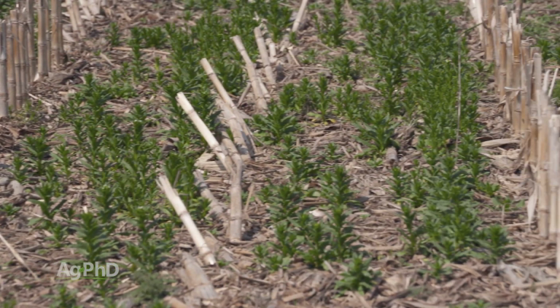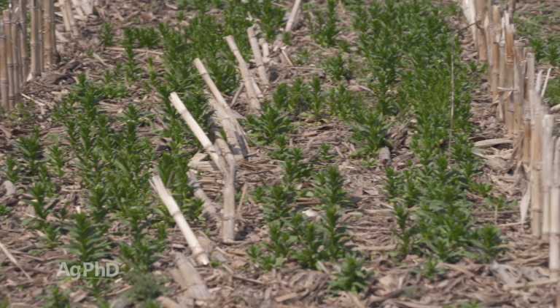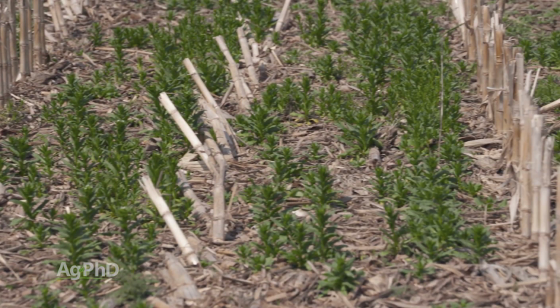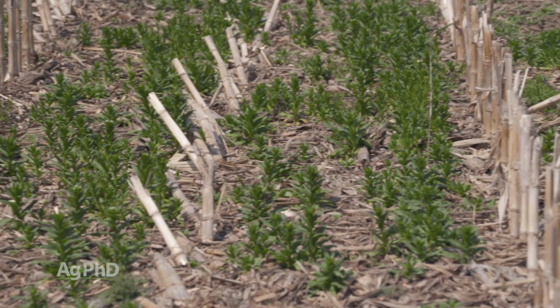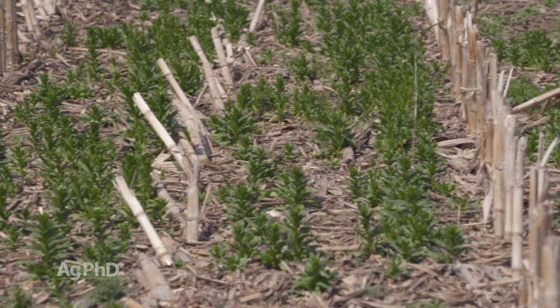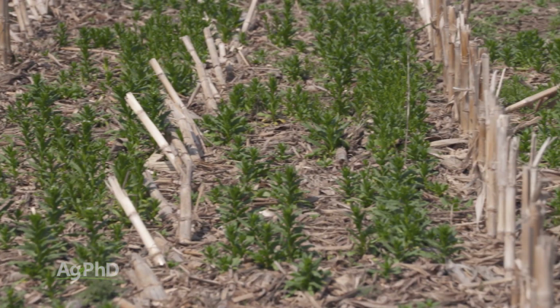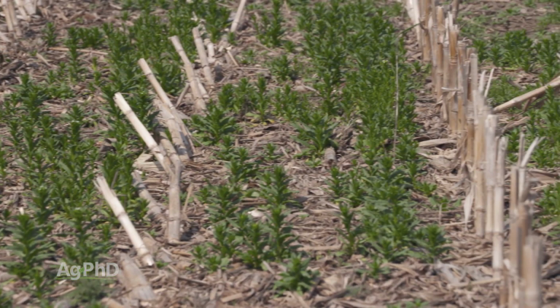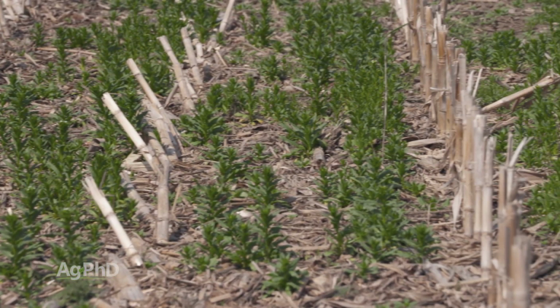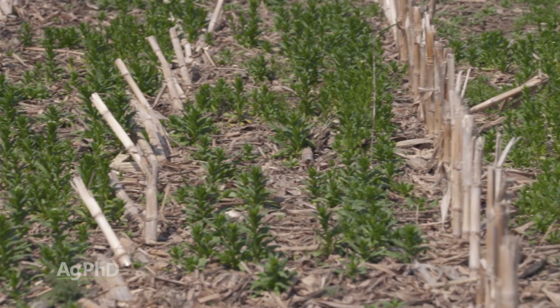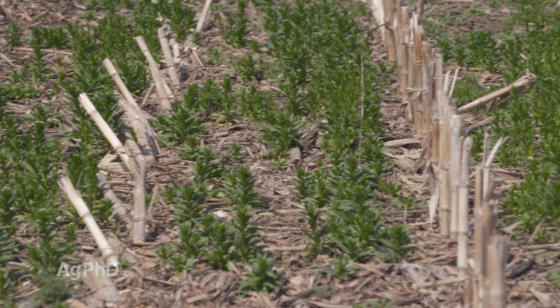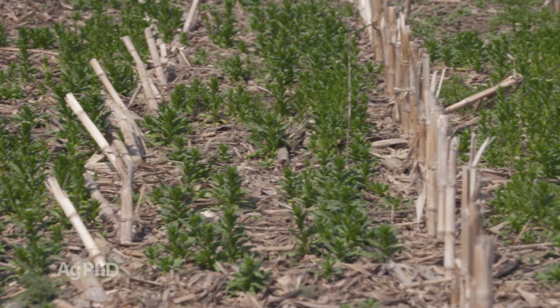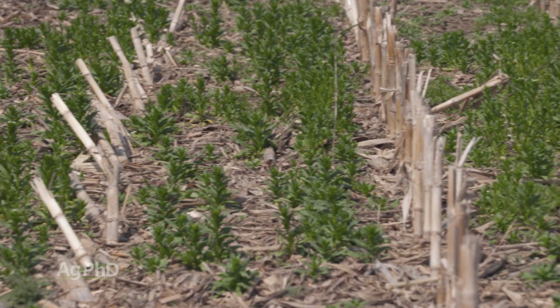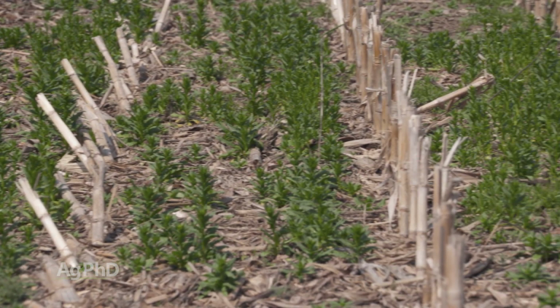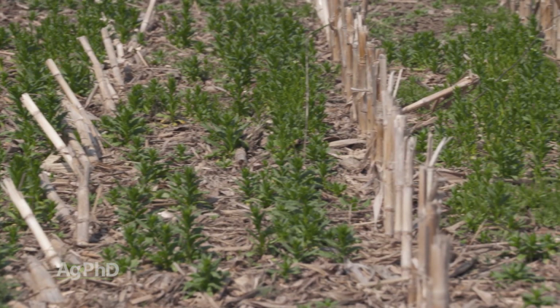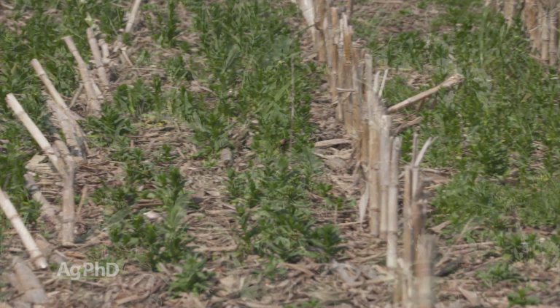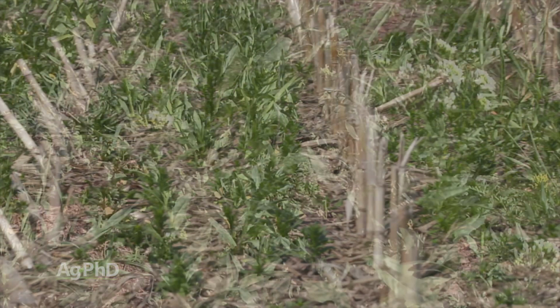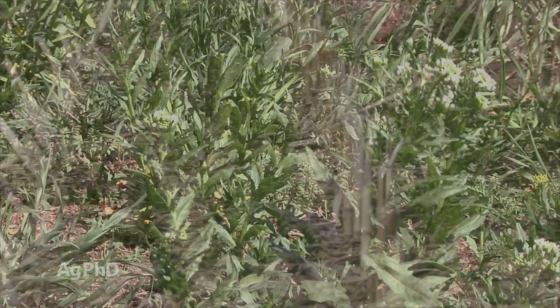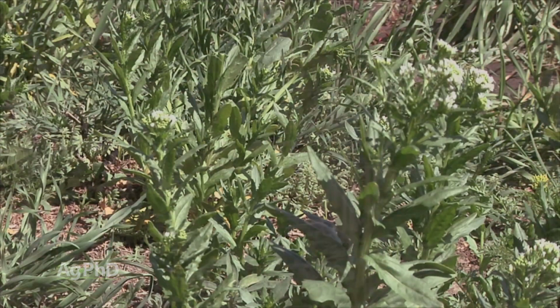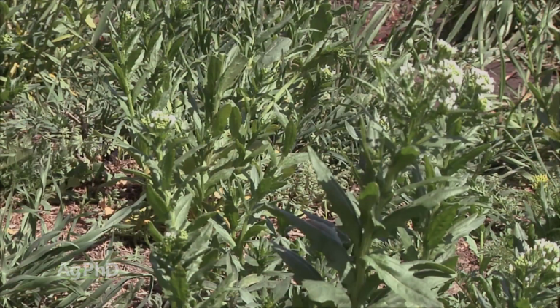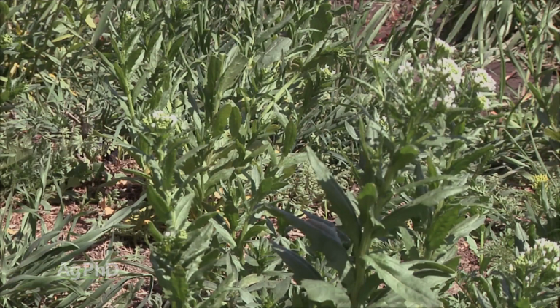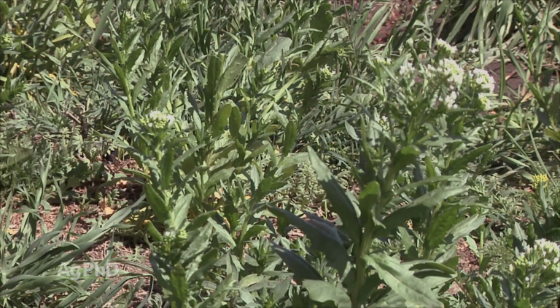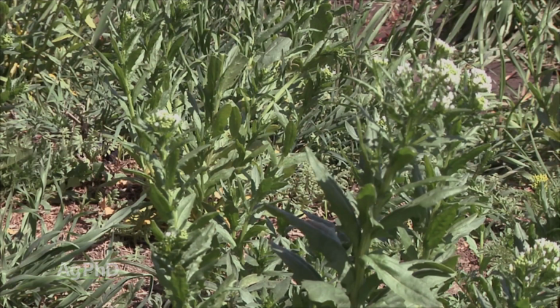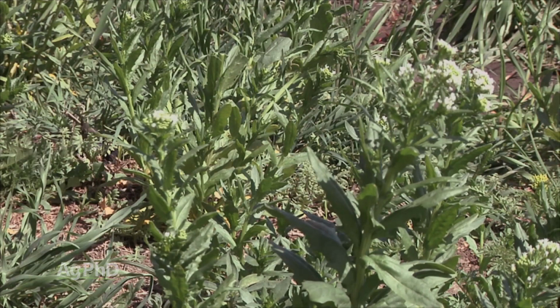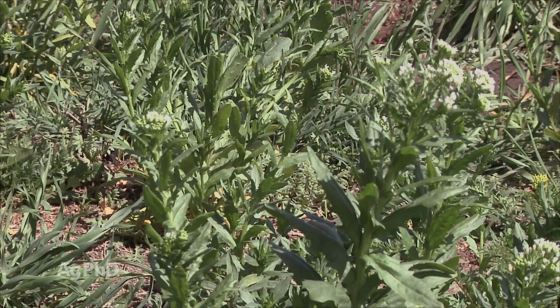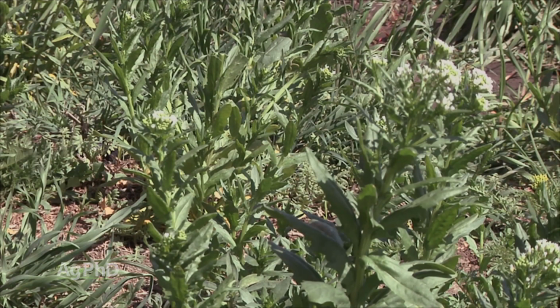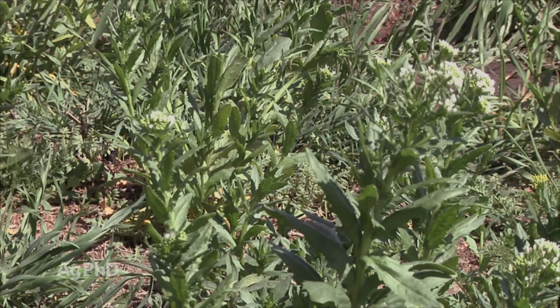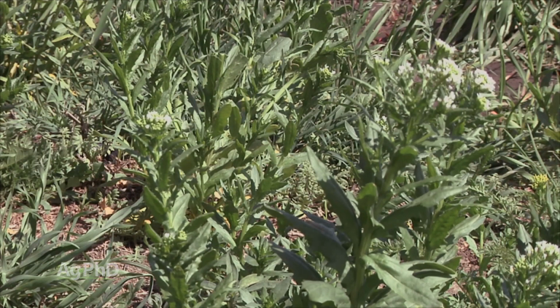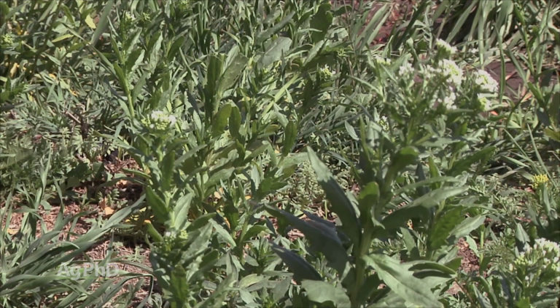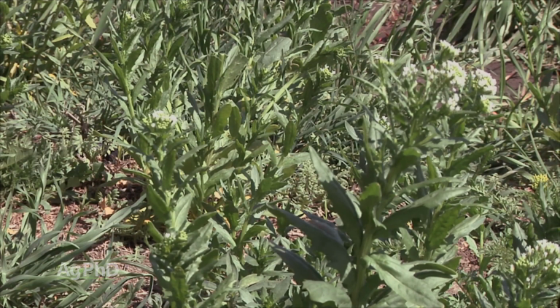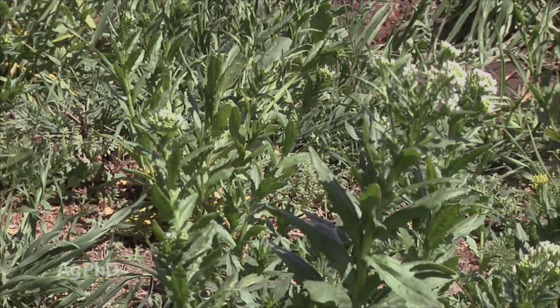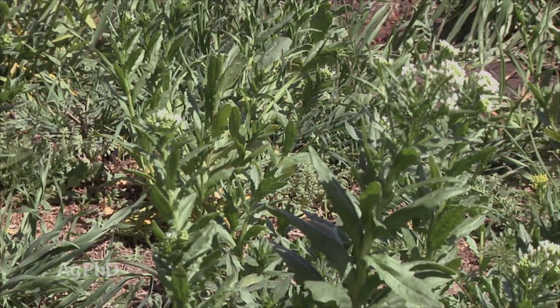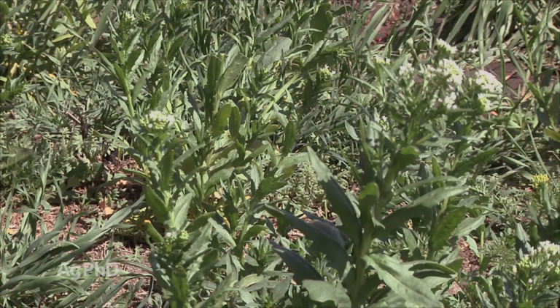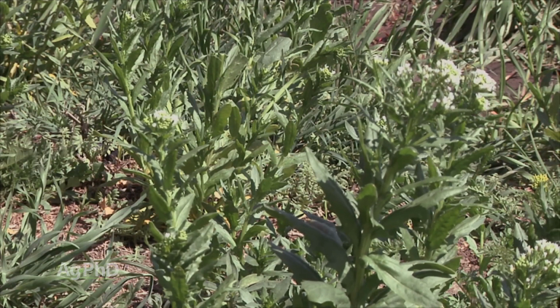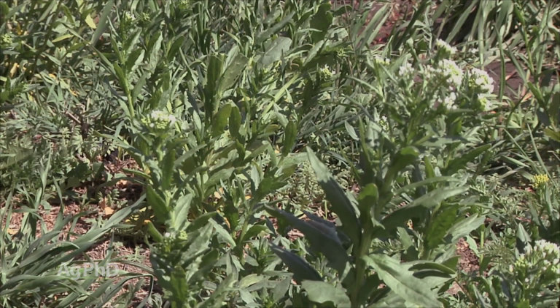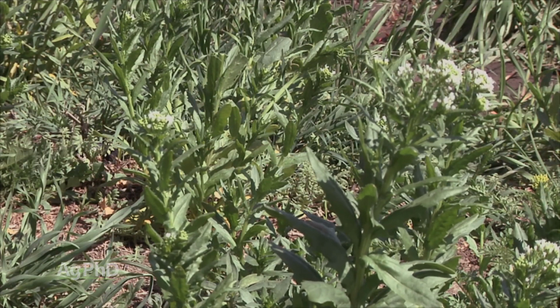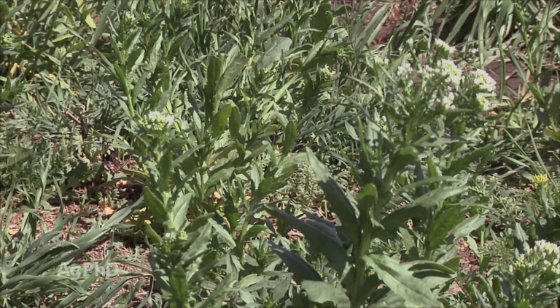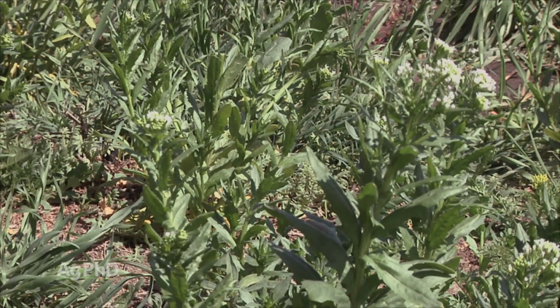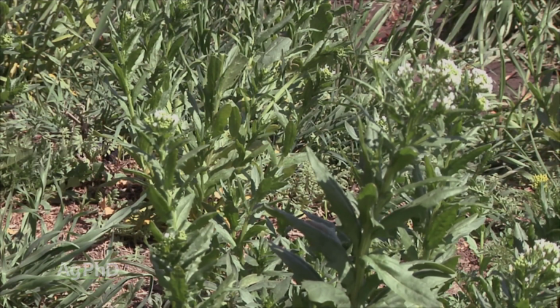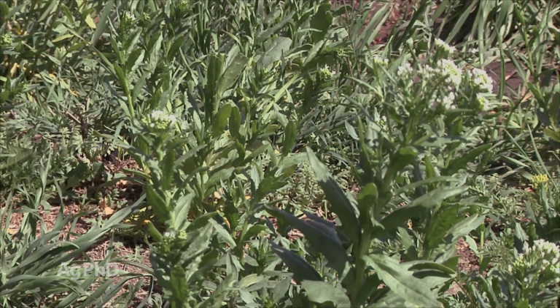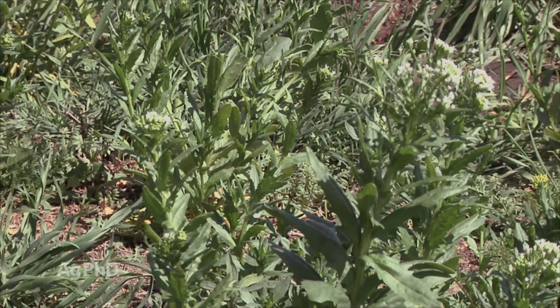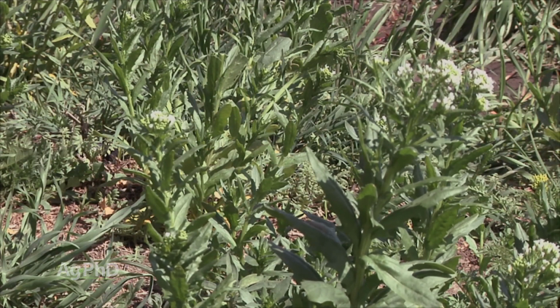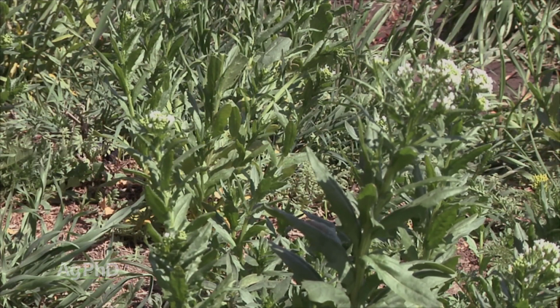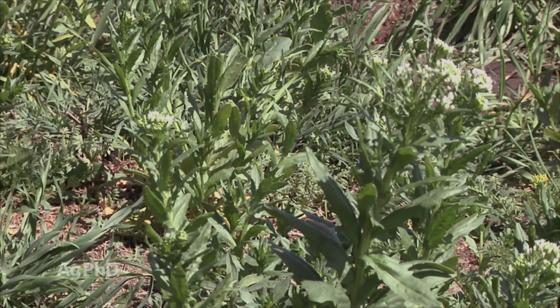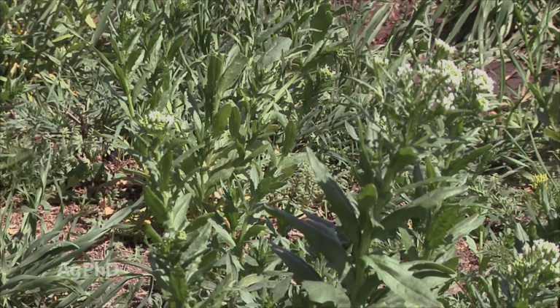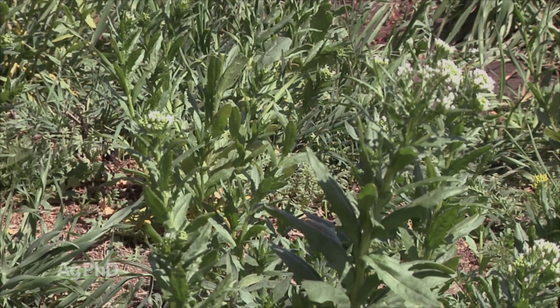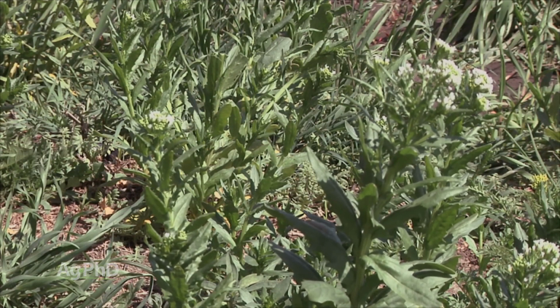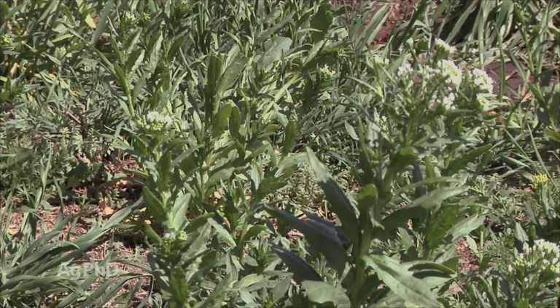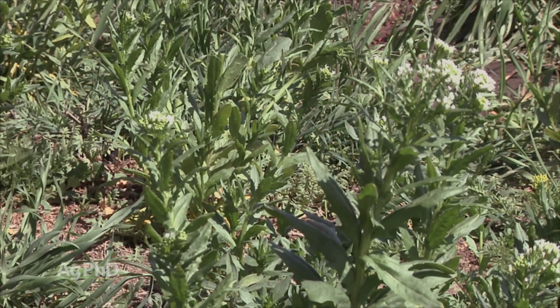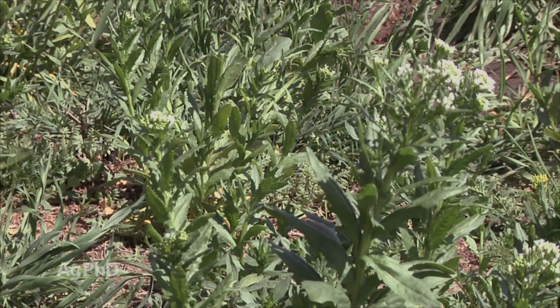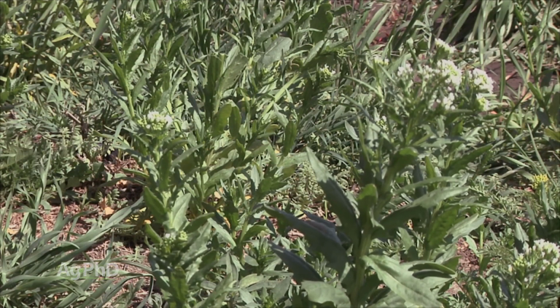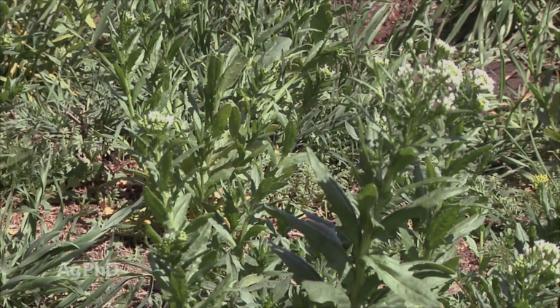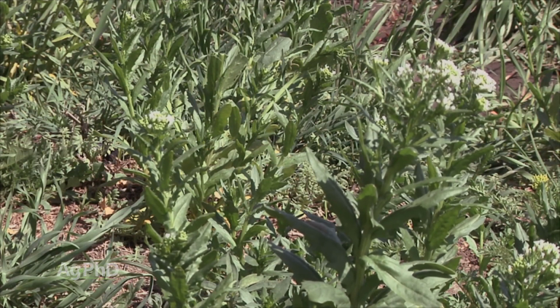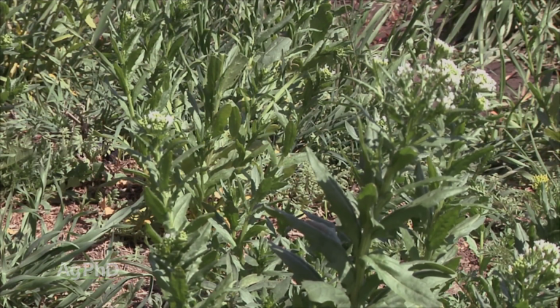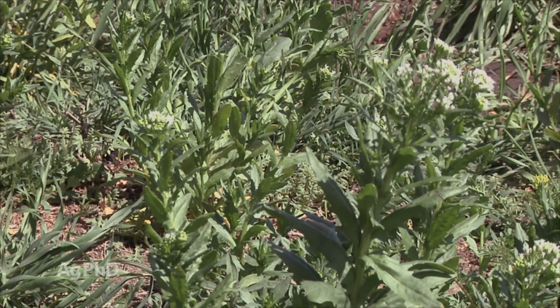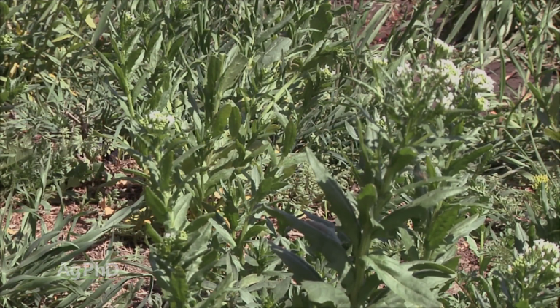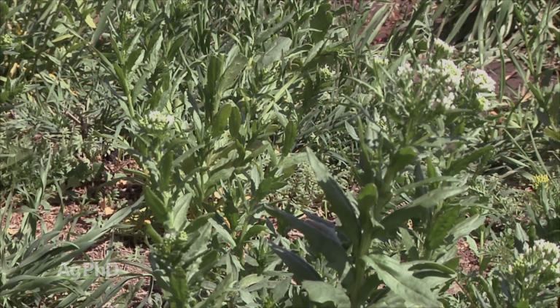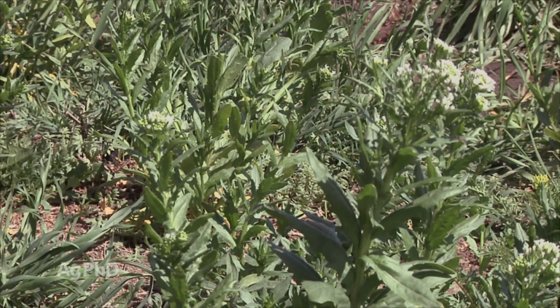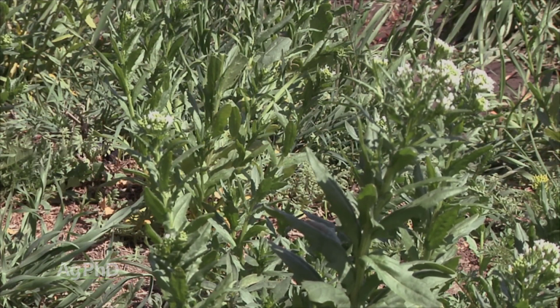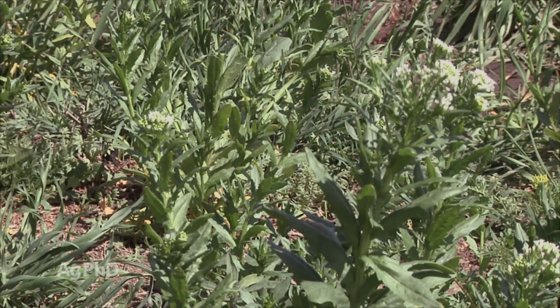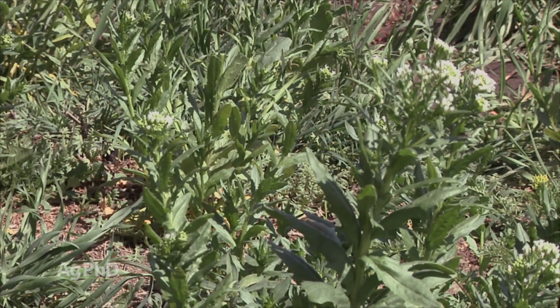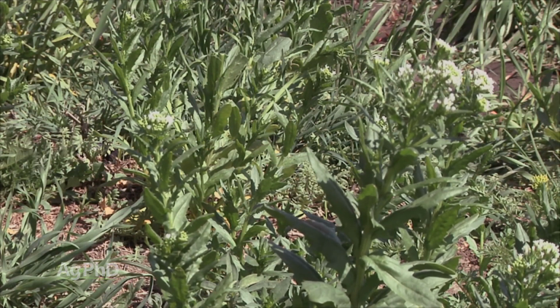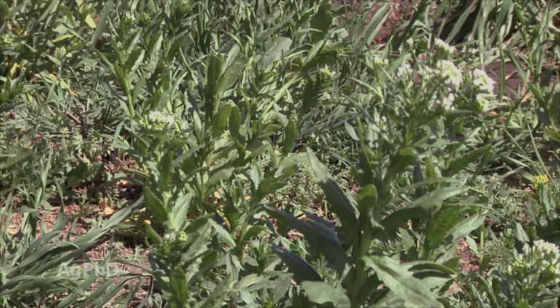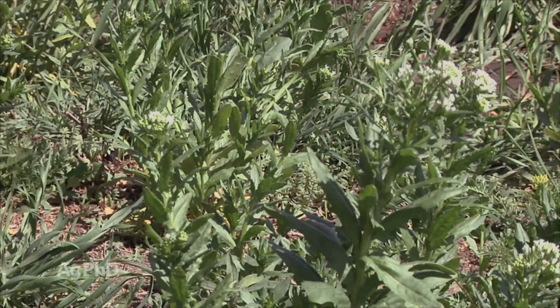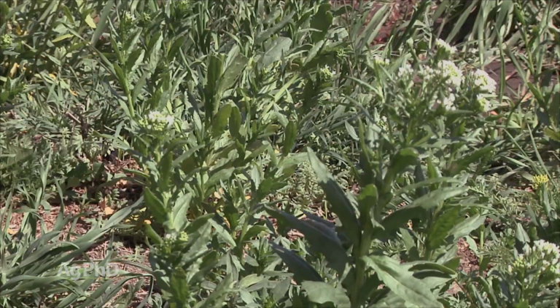I don't like going in fields that have lots of pennycress. I can tell just as soon as I open the door on my truck — there's pennycress out there because it smells that bad.